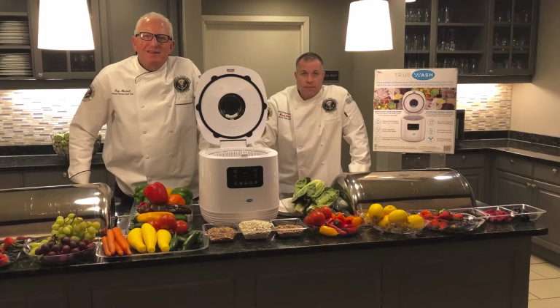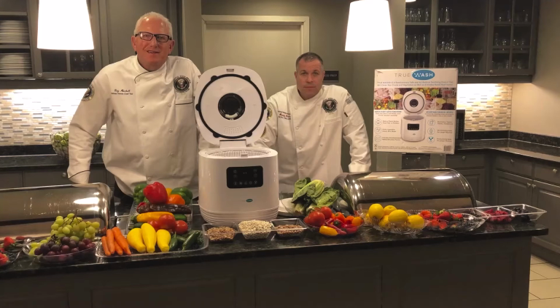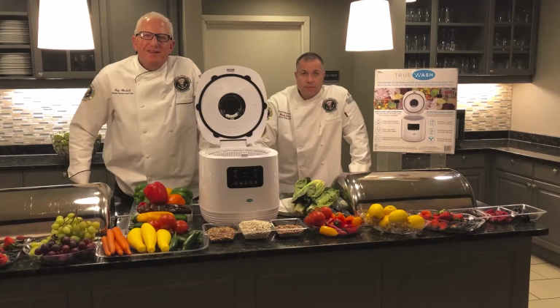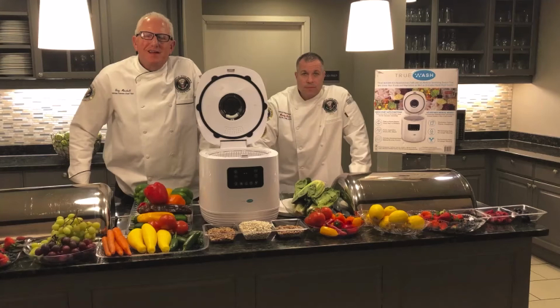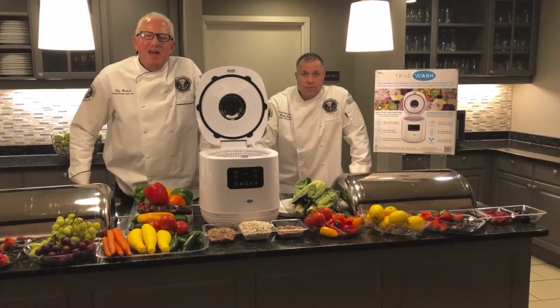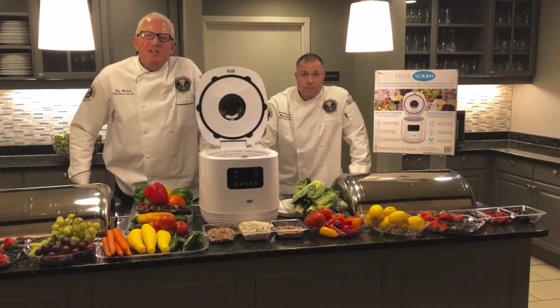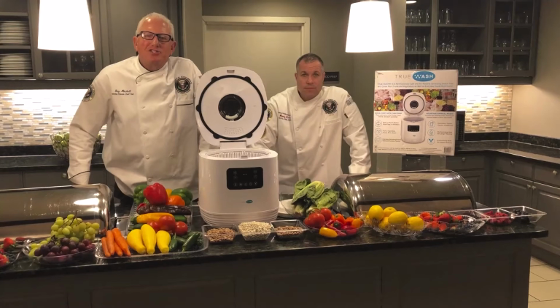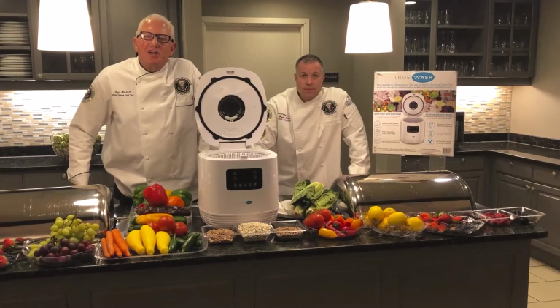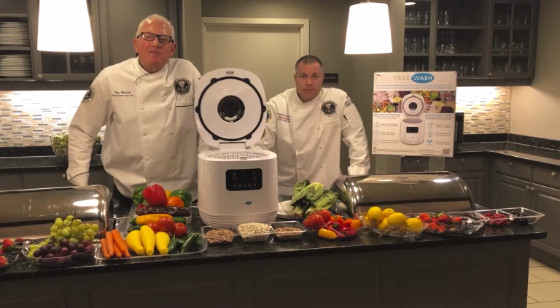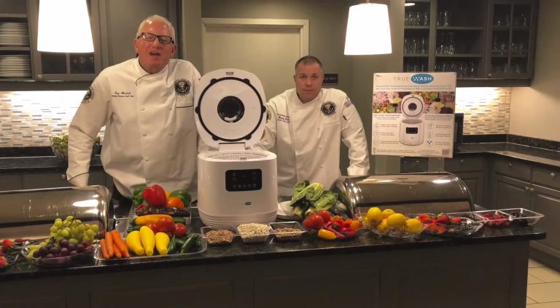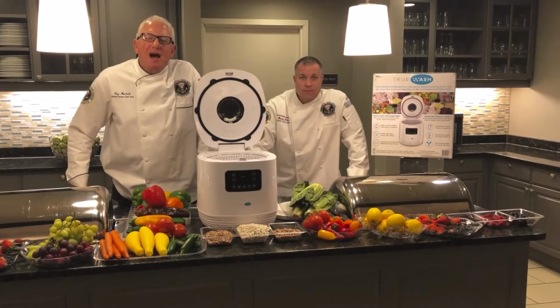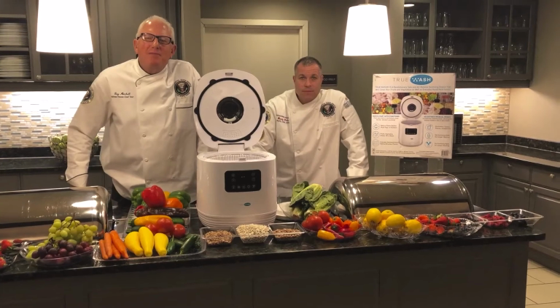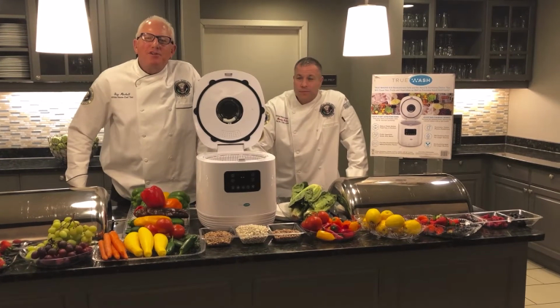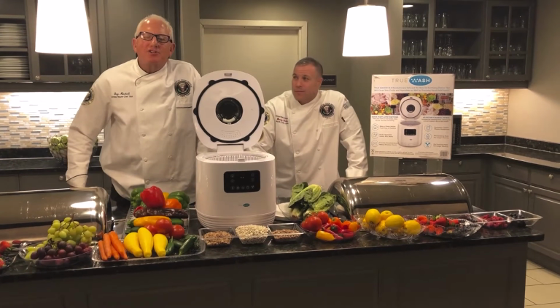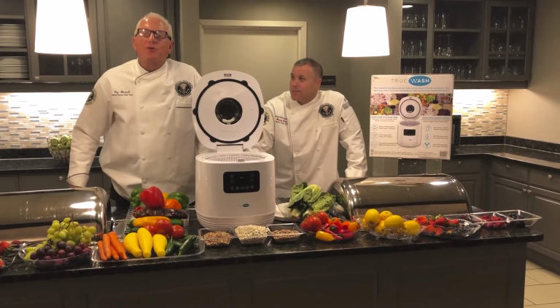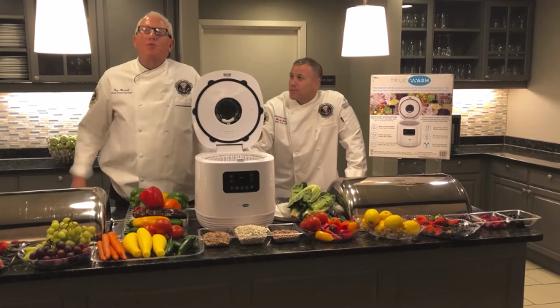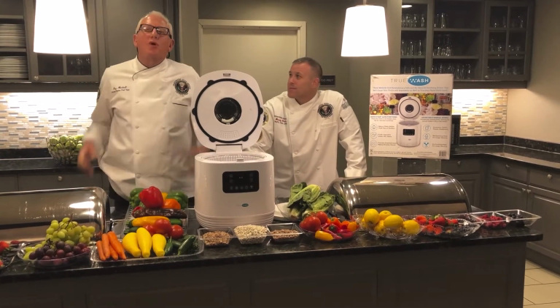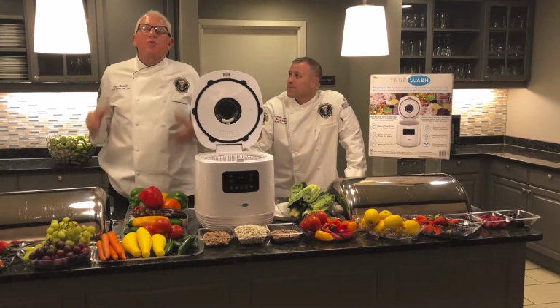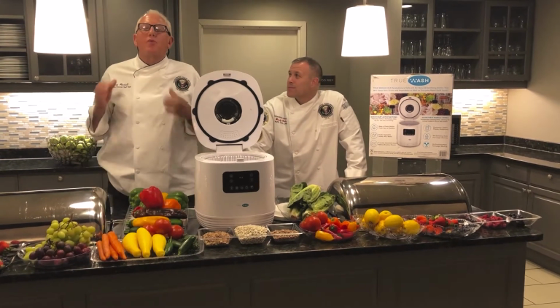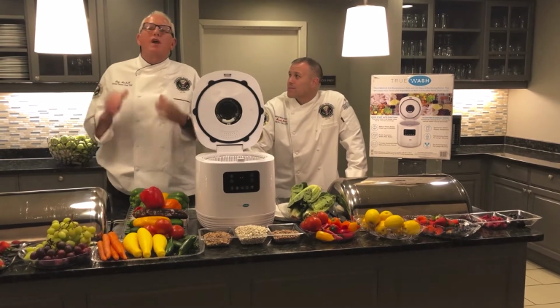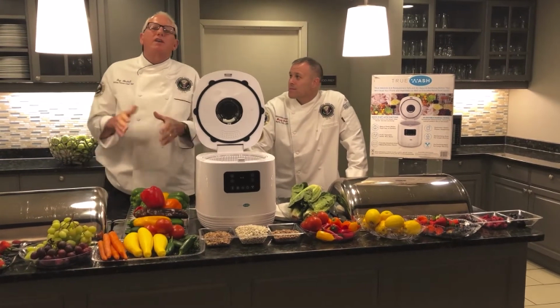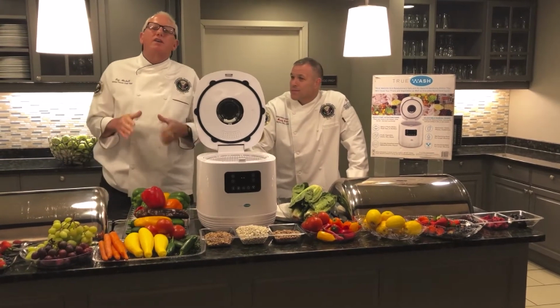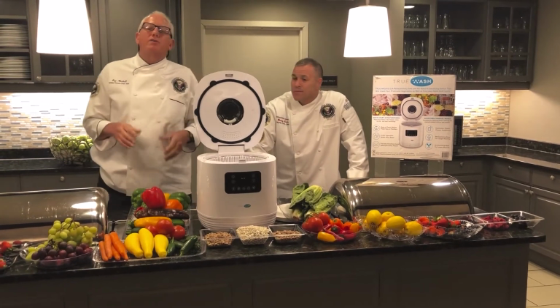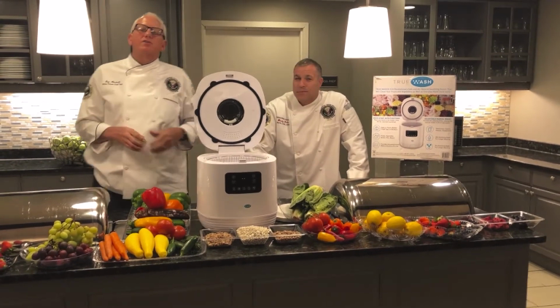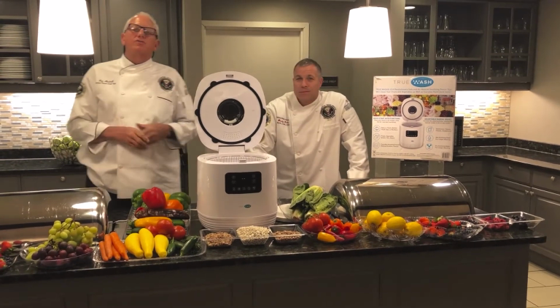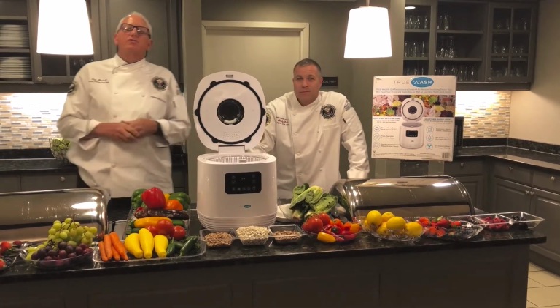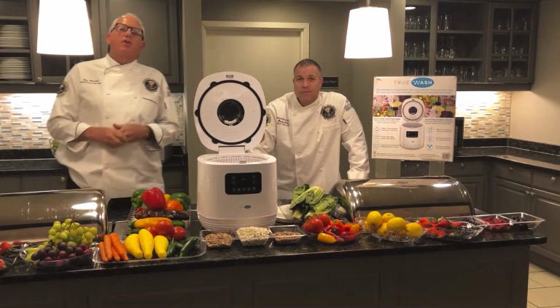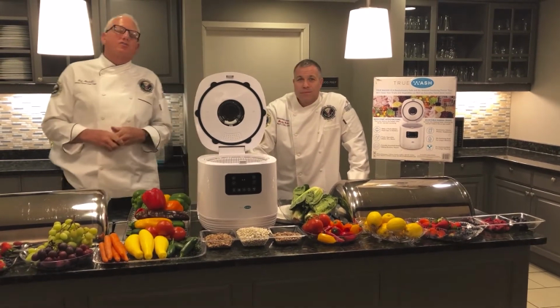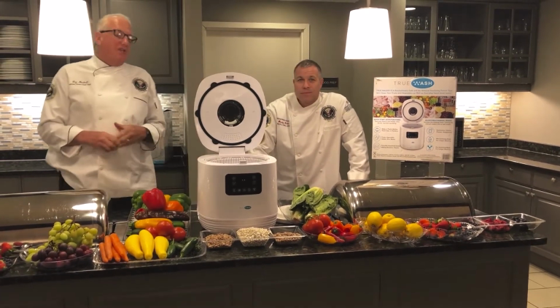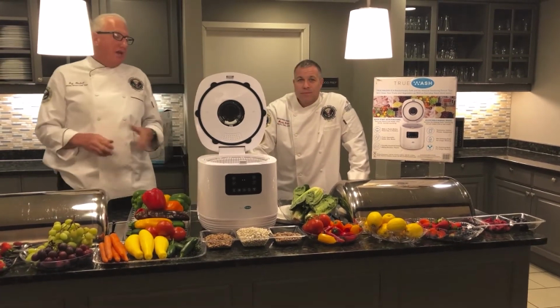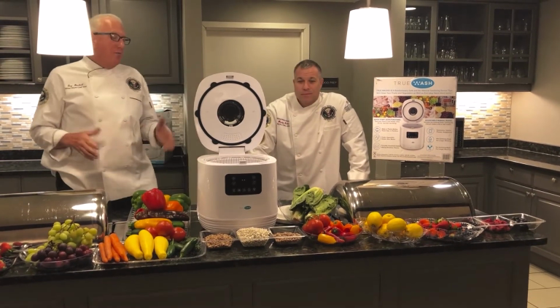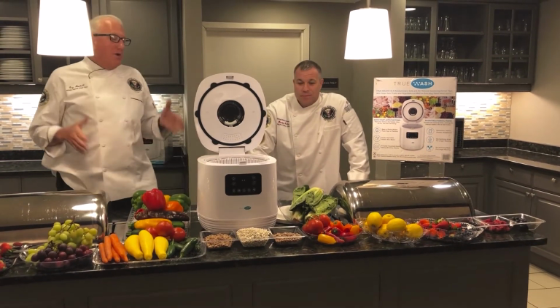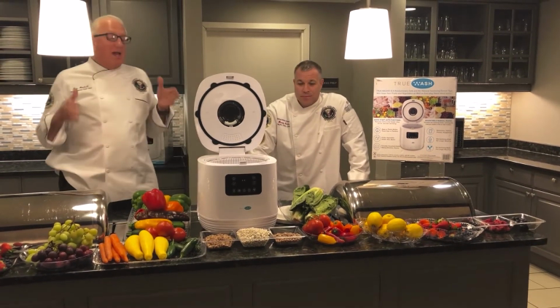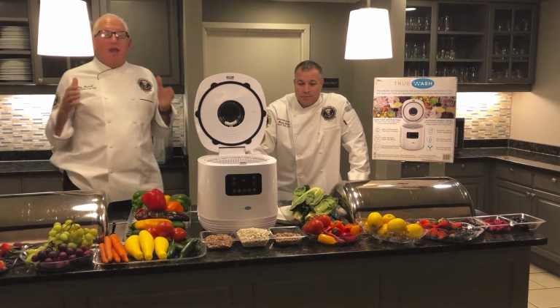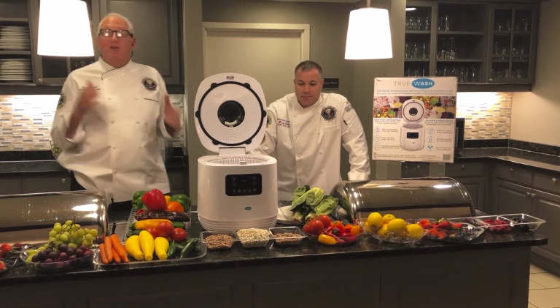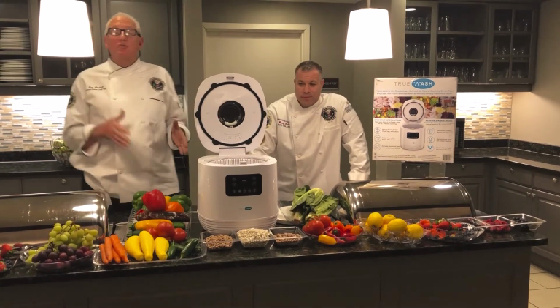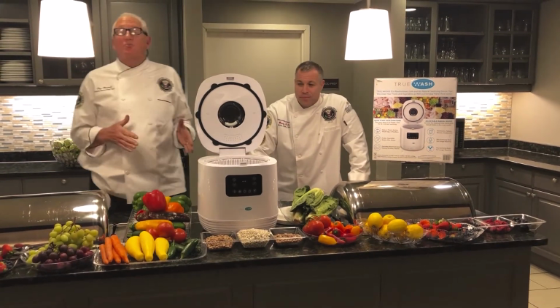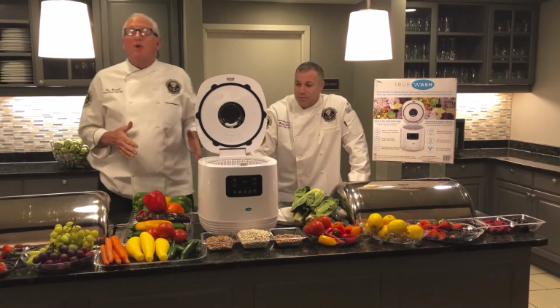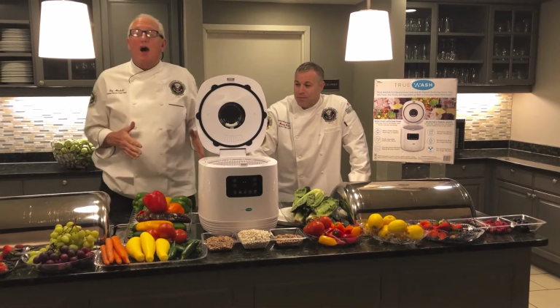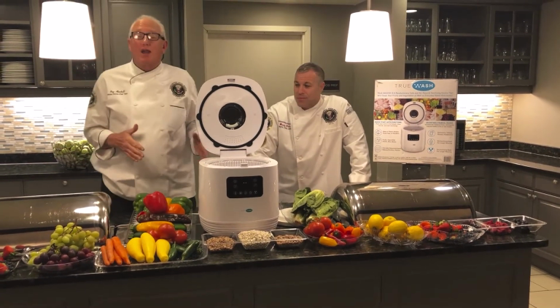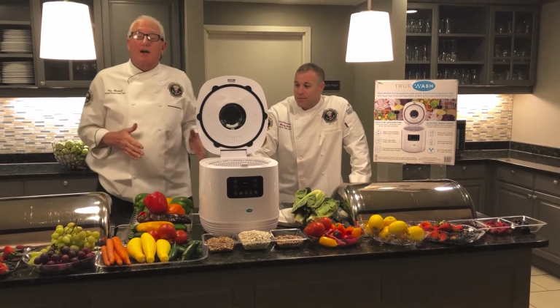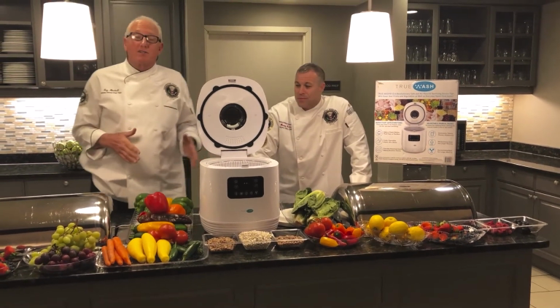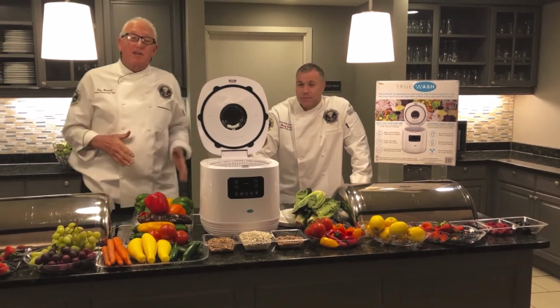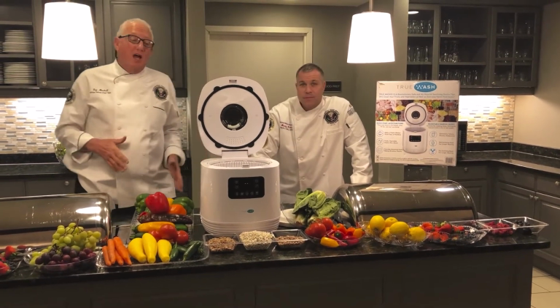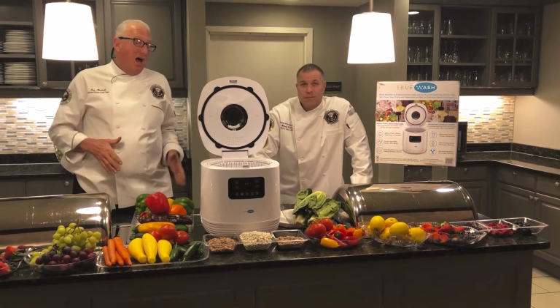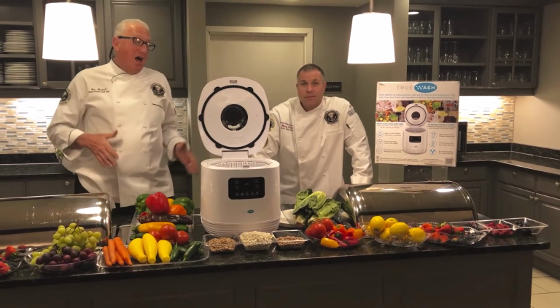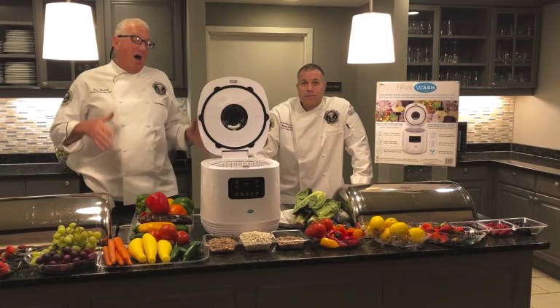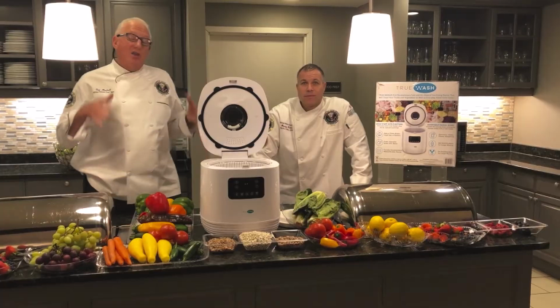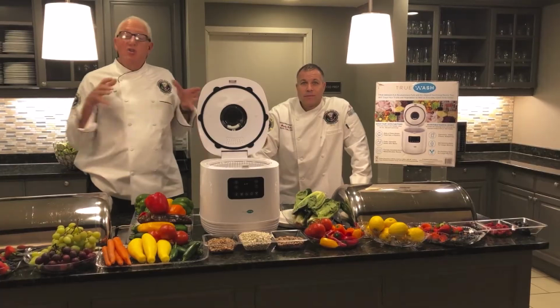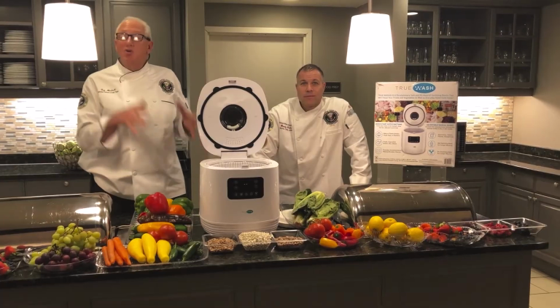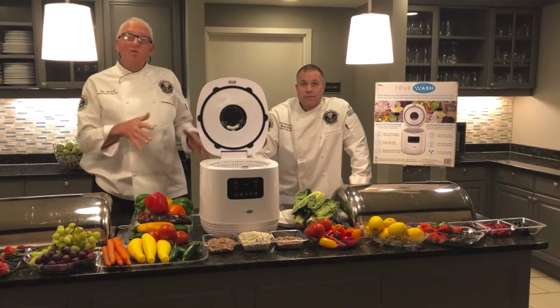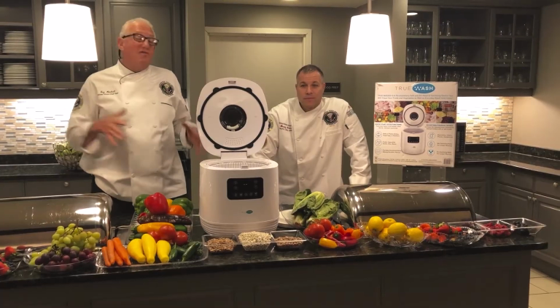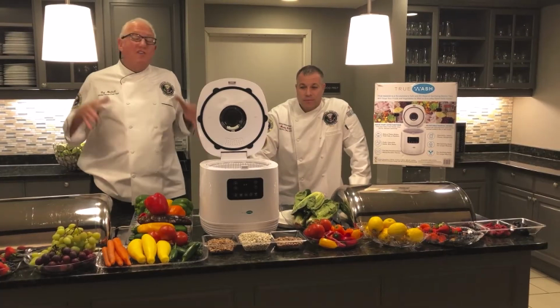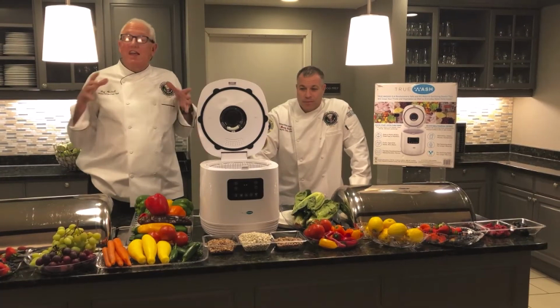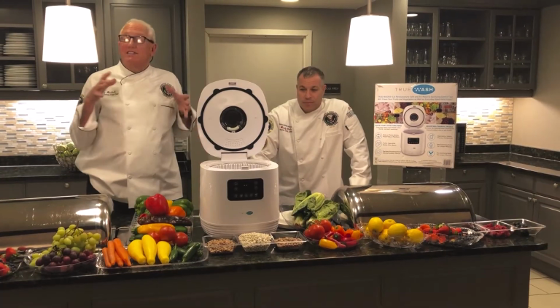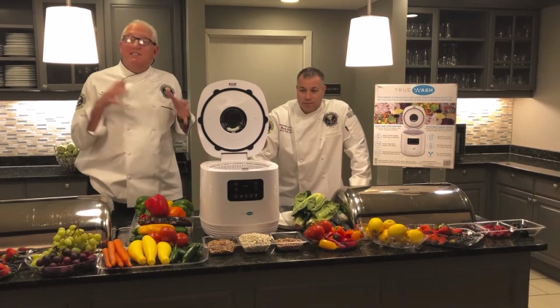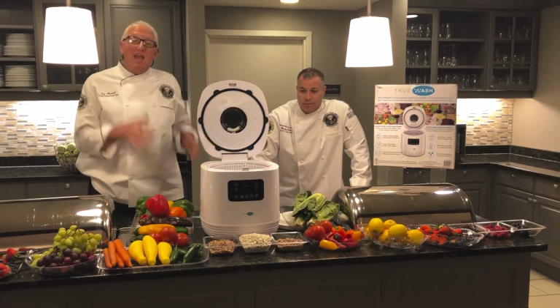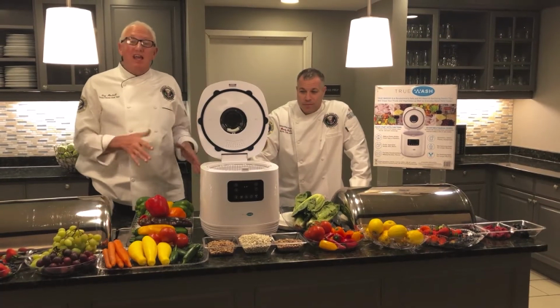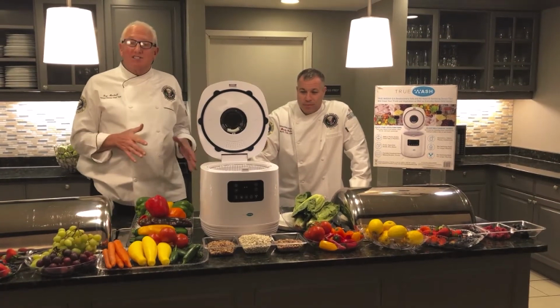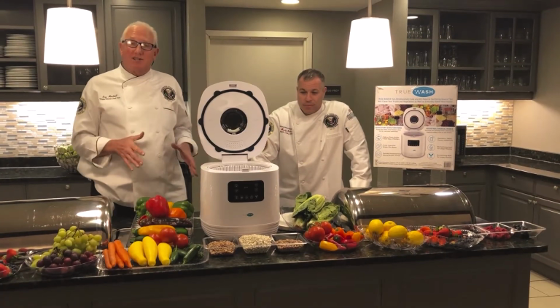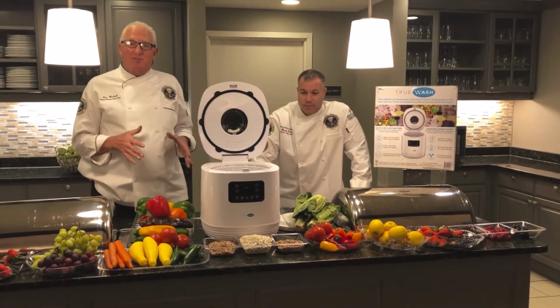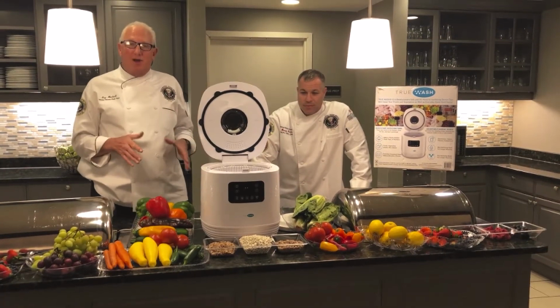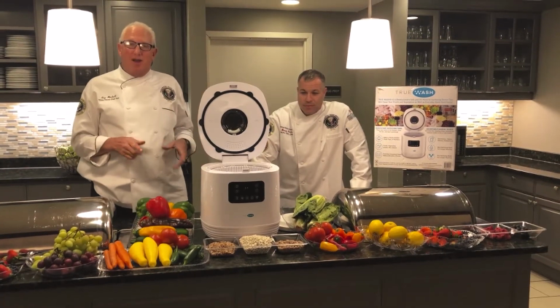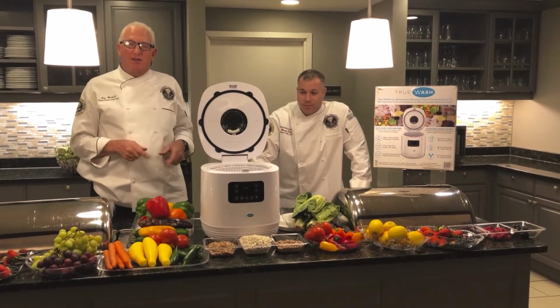Hey, it's Chef Guy Mitchell. We're right here in New Jersey and we got a new product, a new fantastic product.